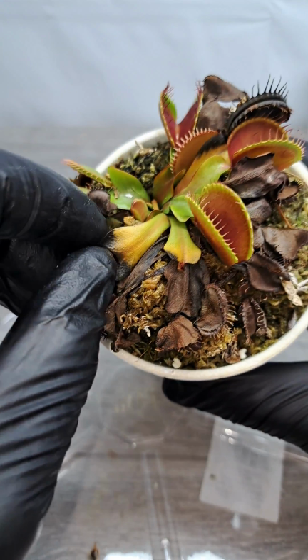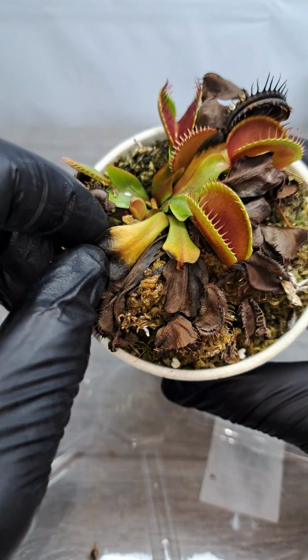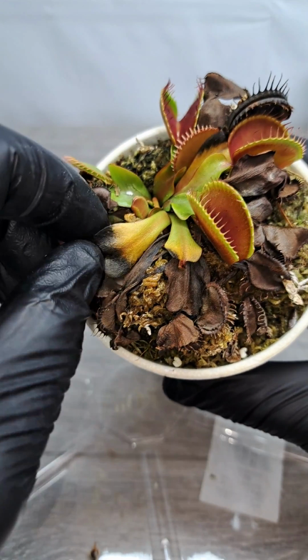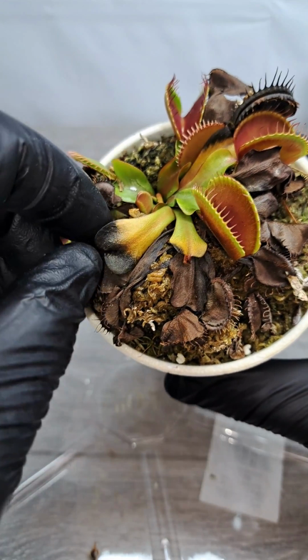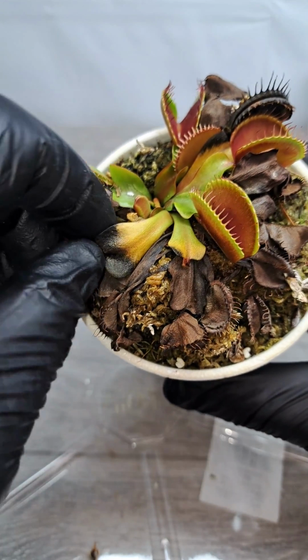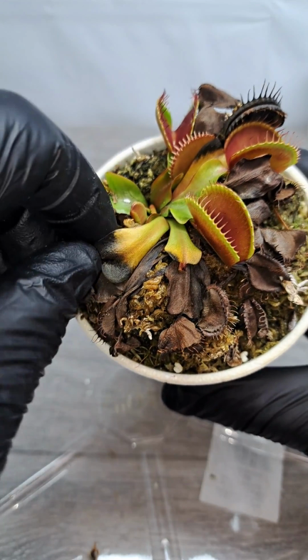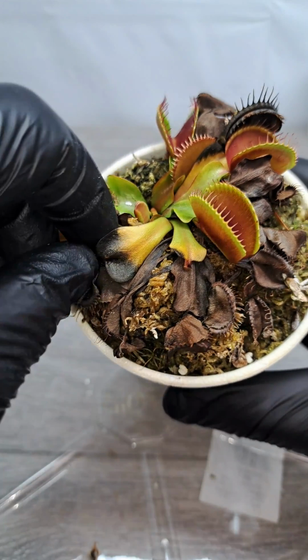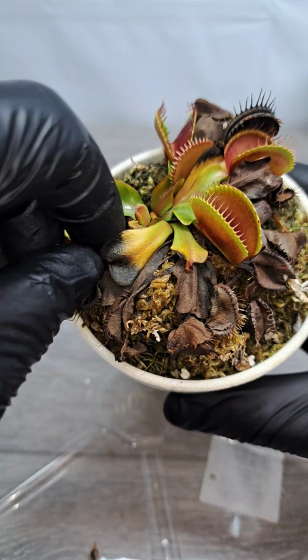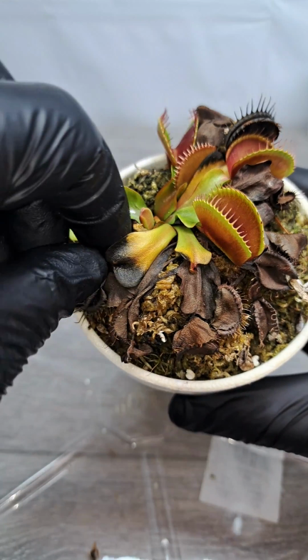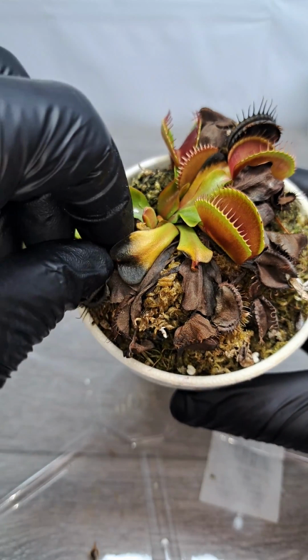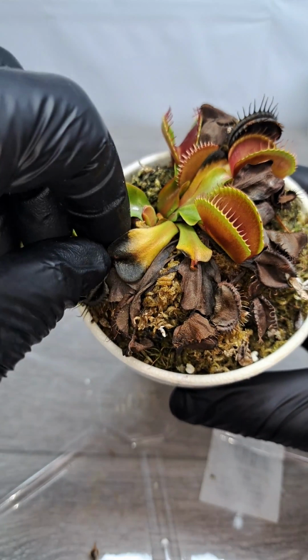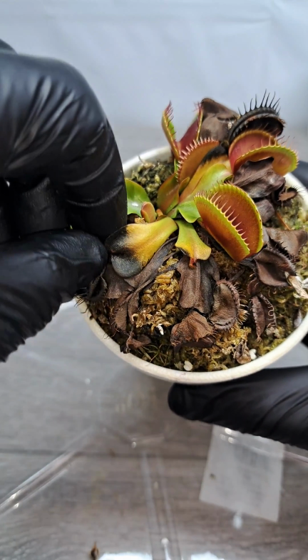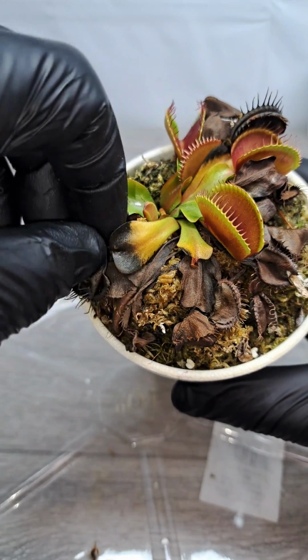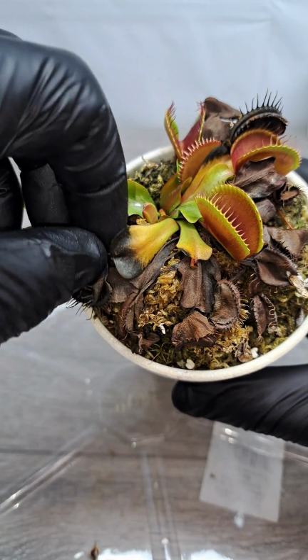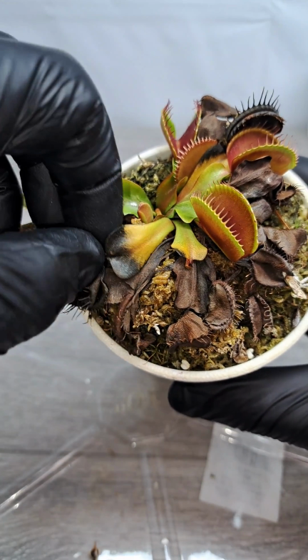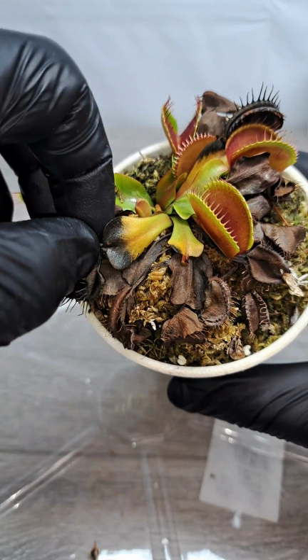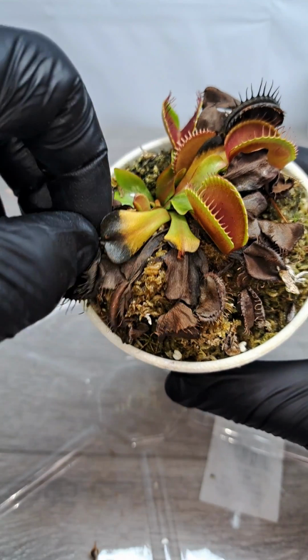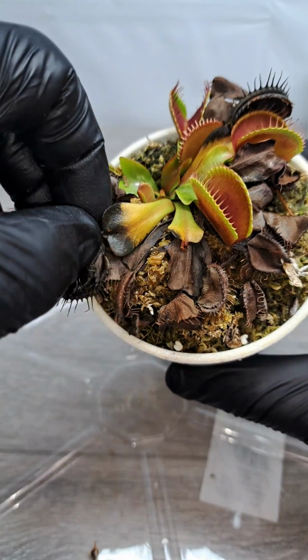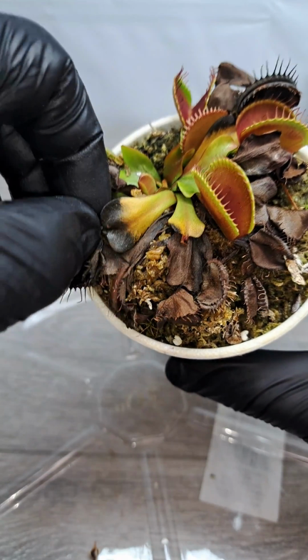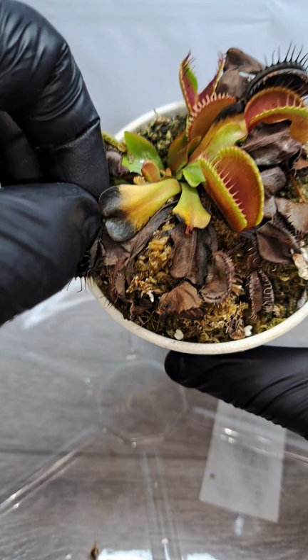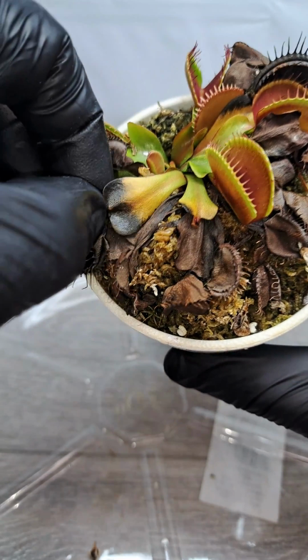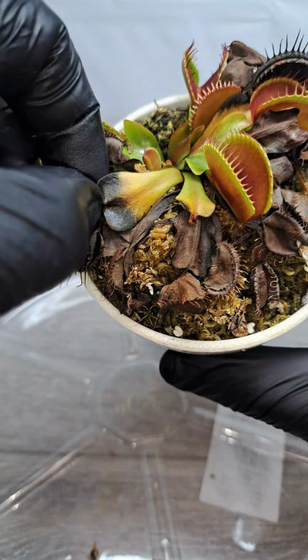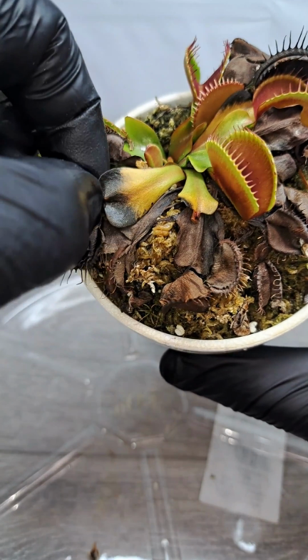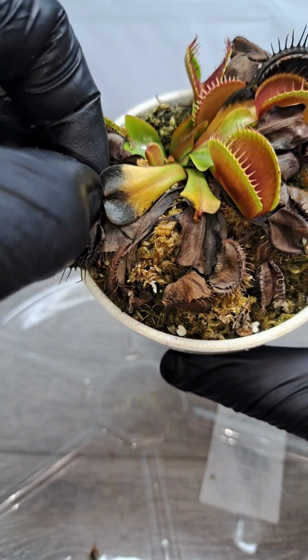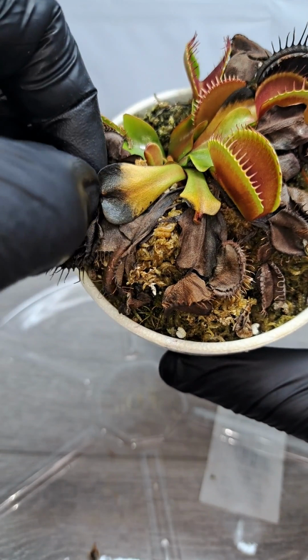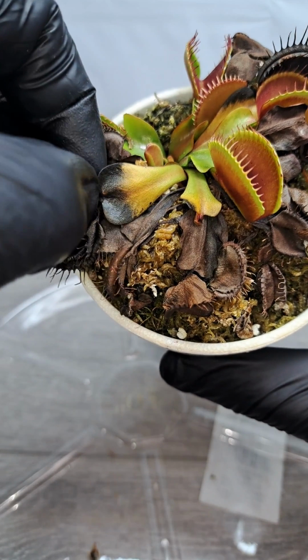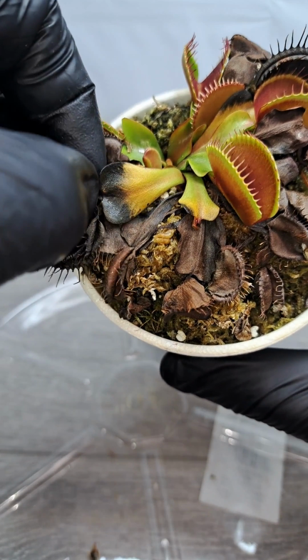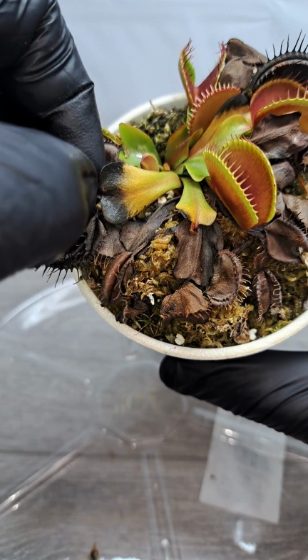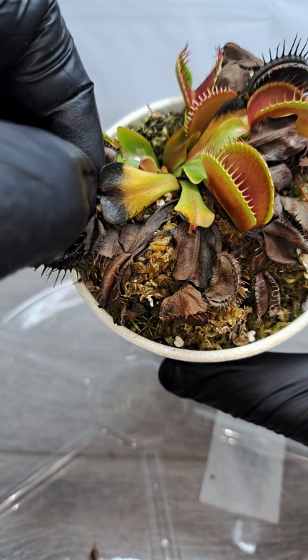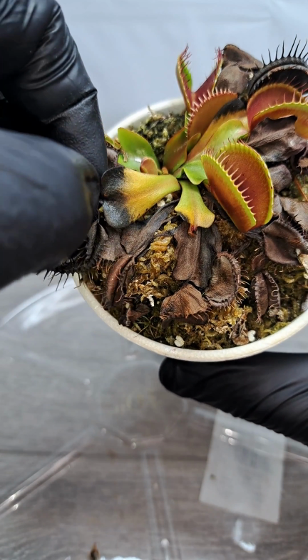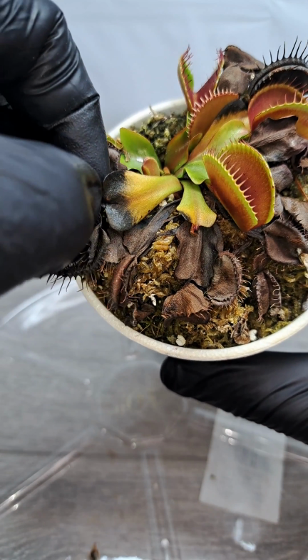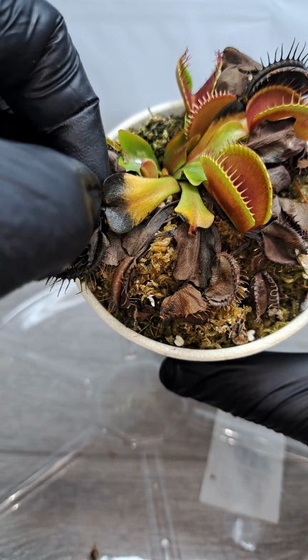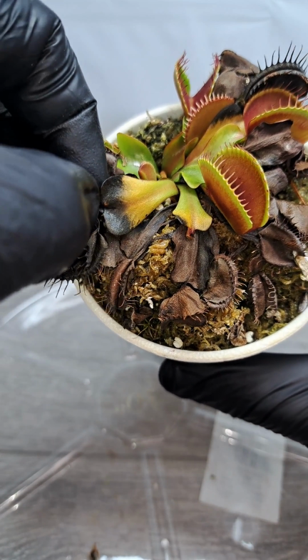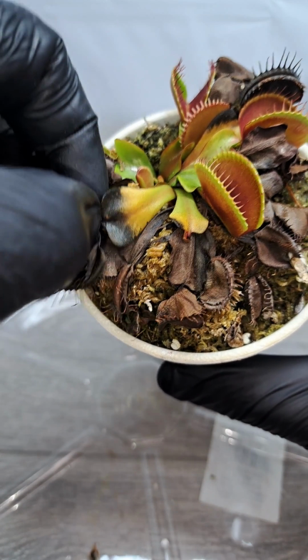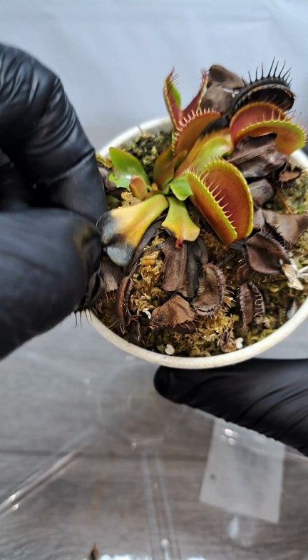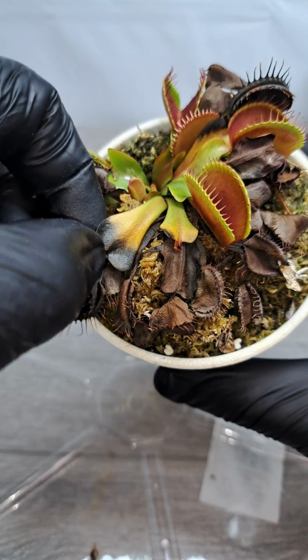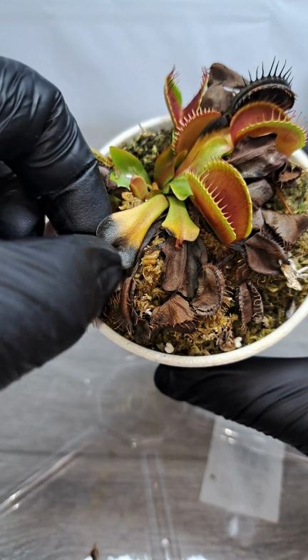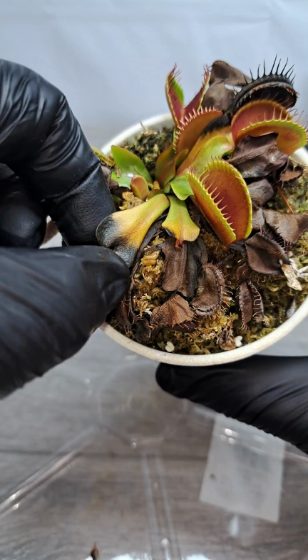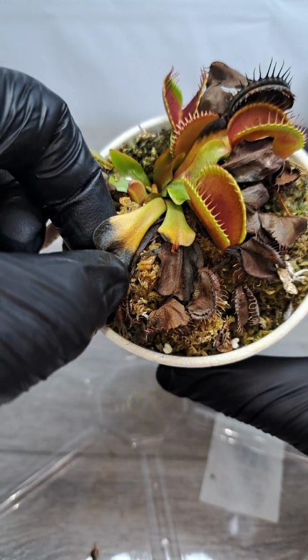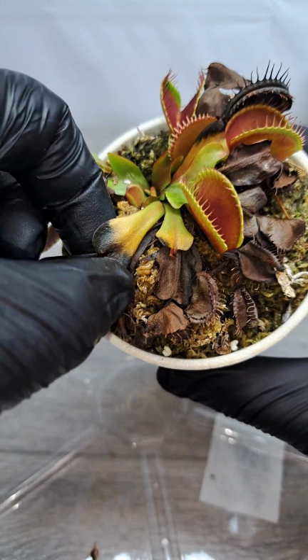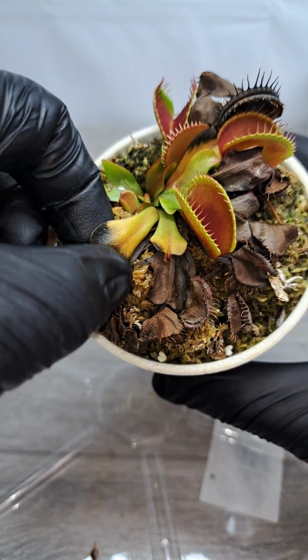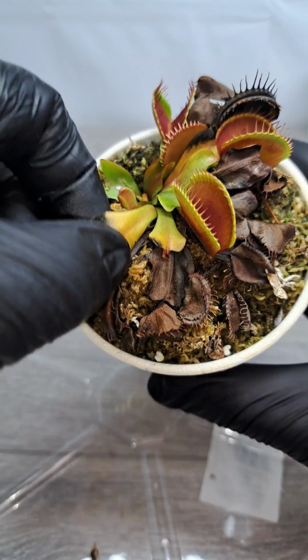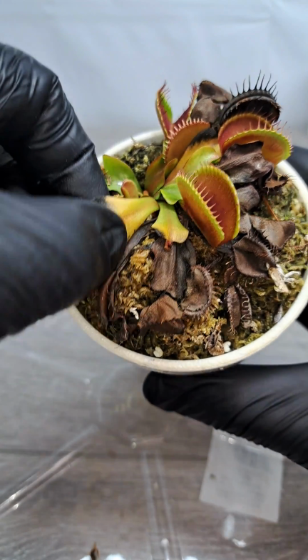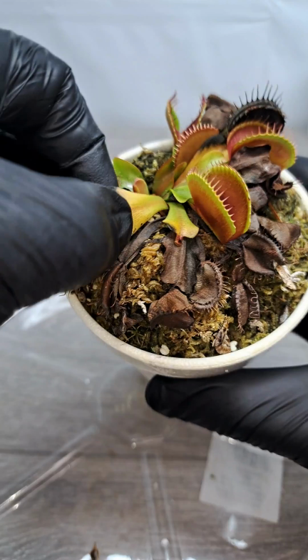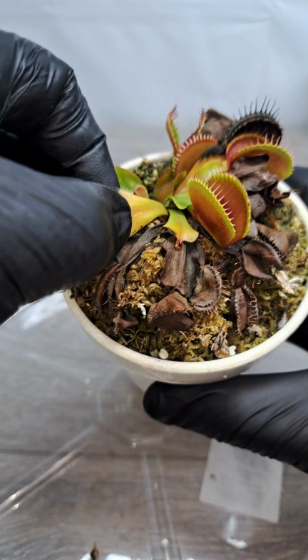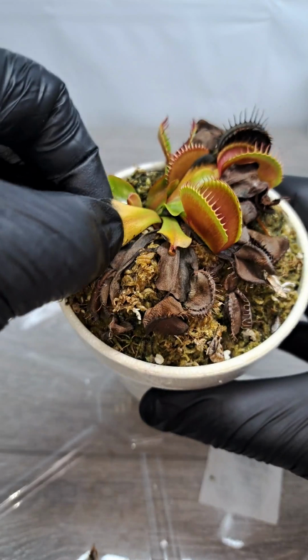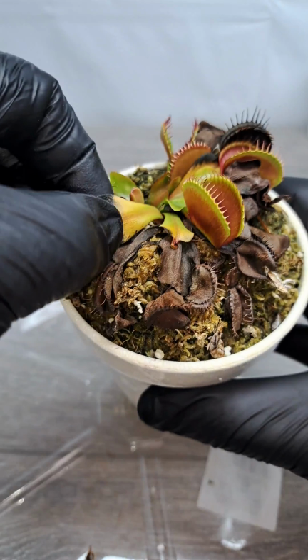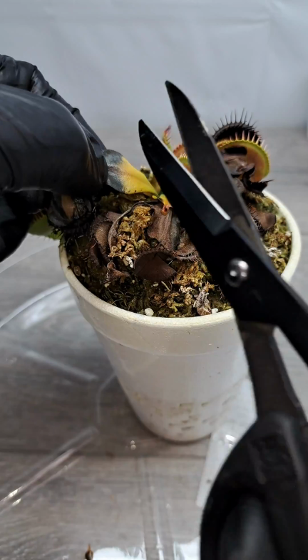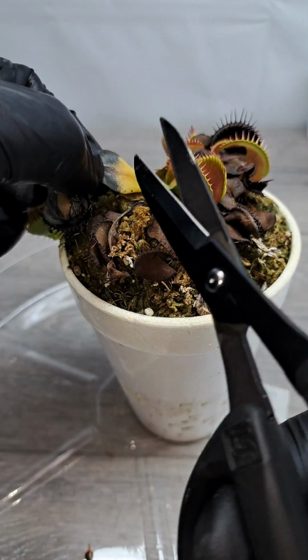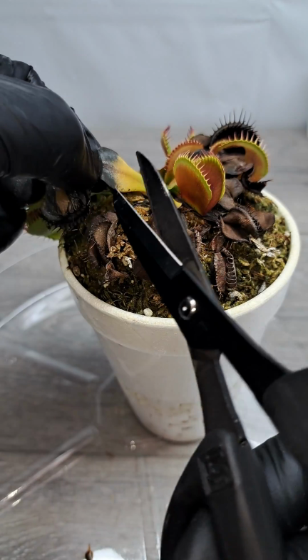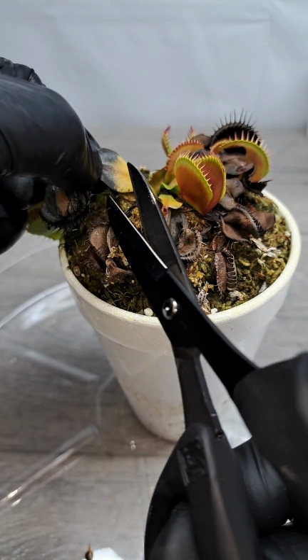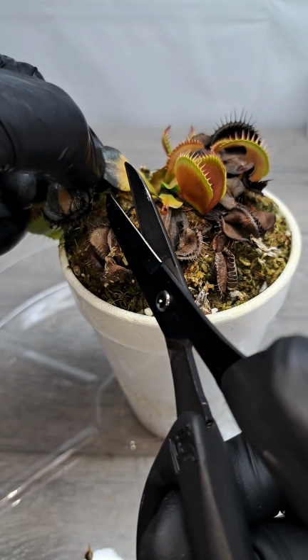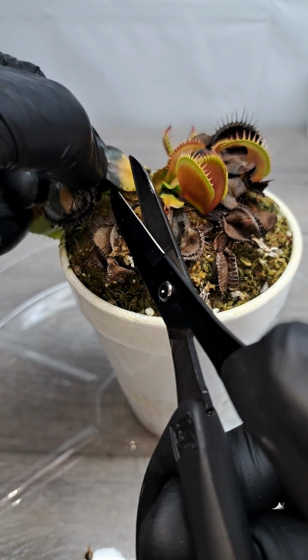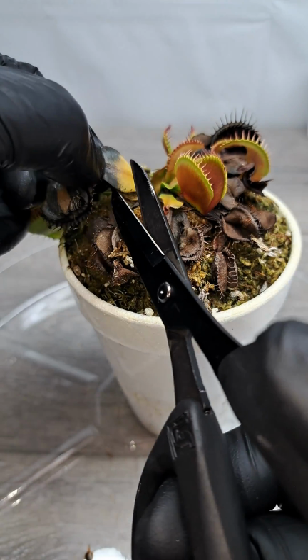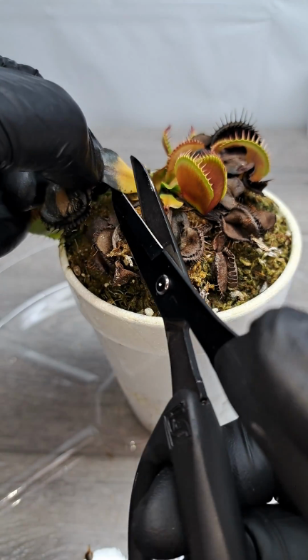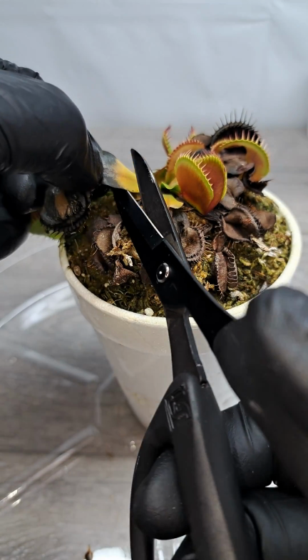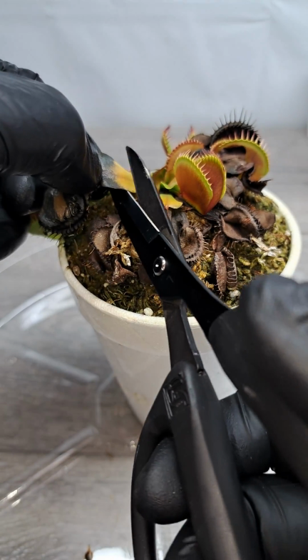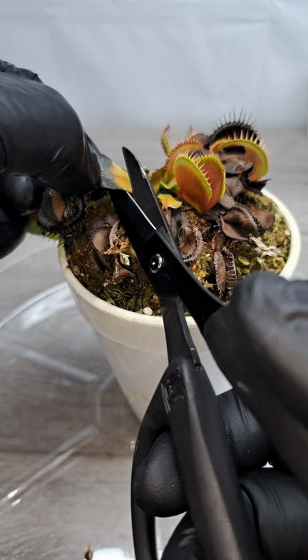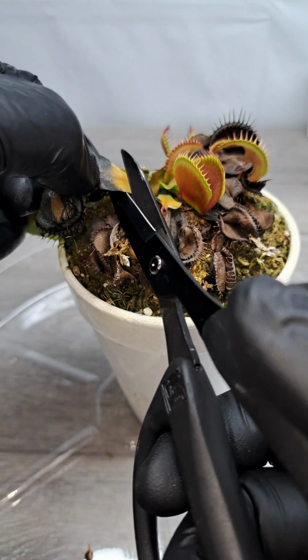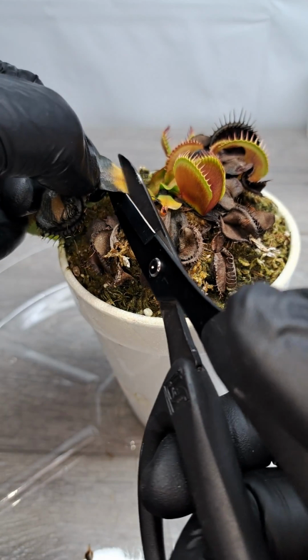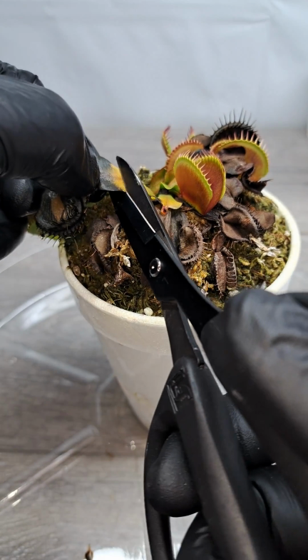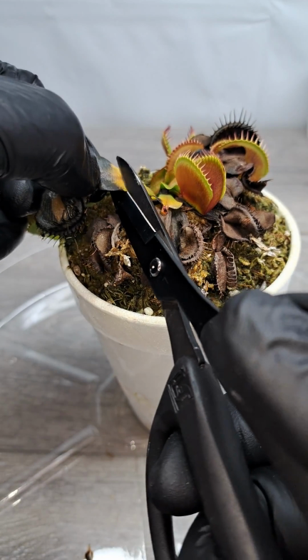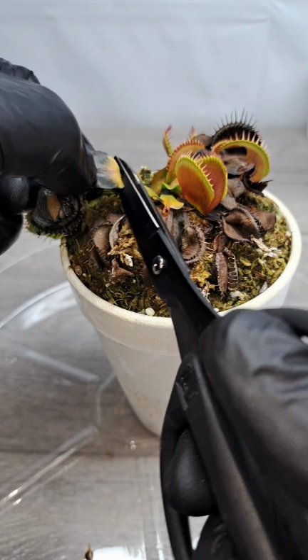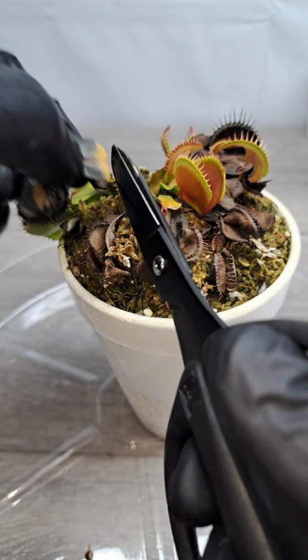The same goes for this next leaf. We're just going to cut right where the yellow meets the black. Go ahead and just make that cut.